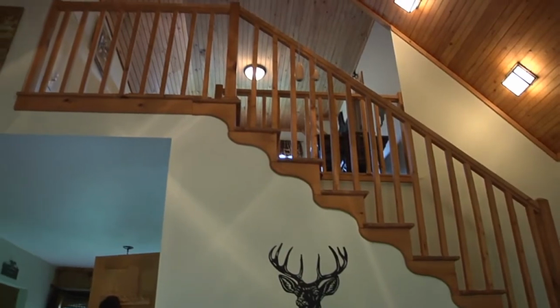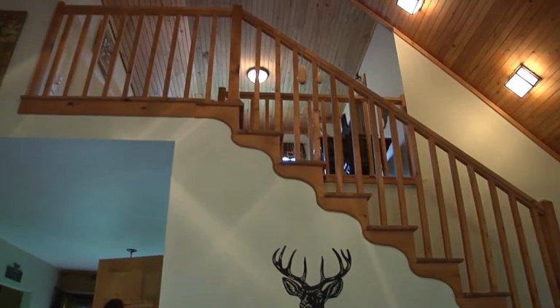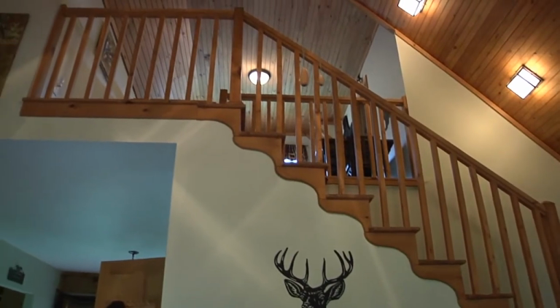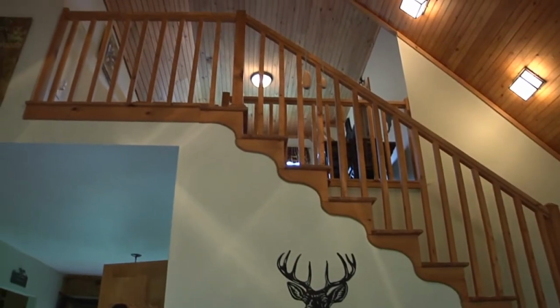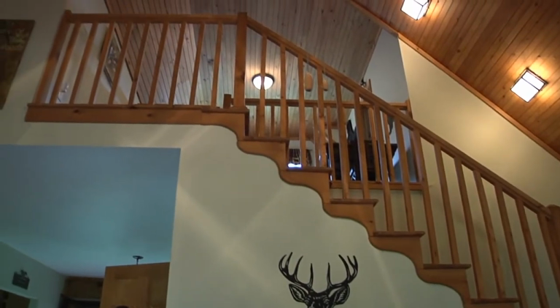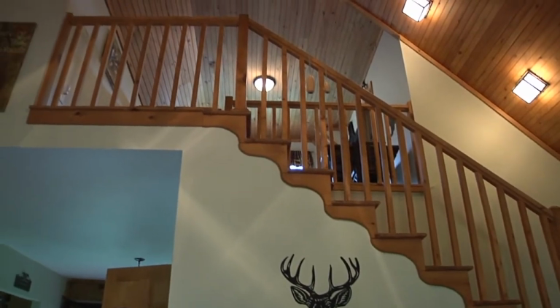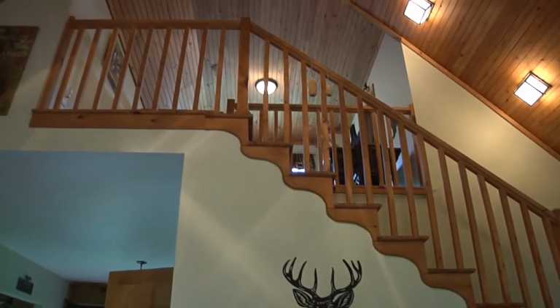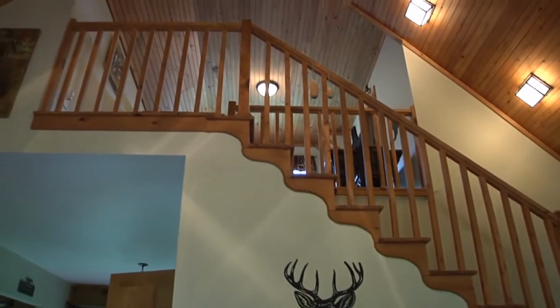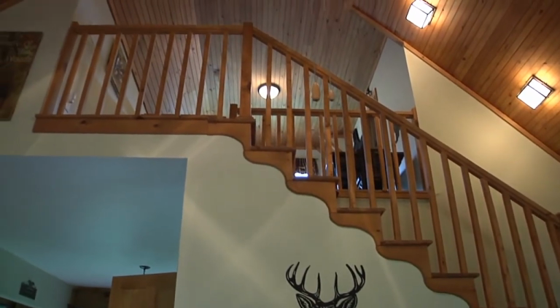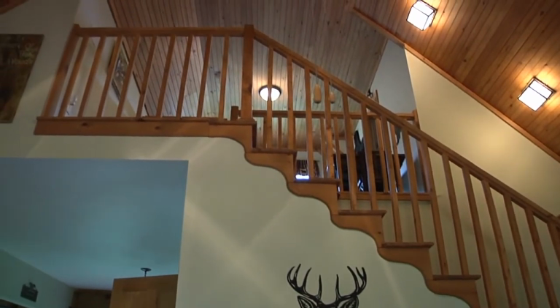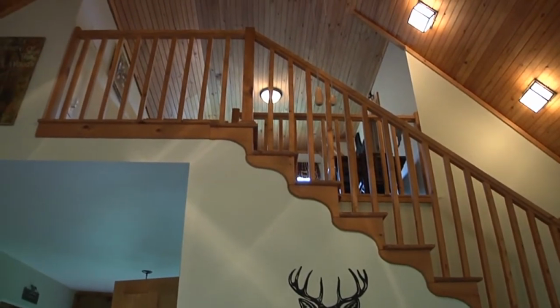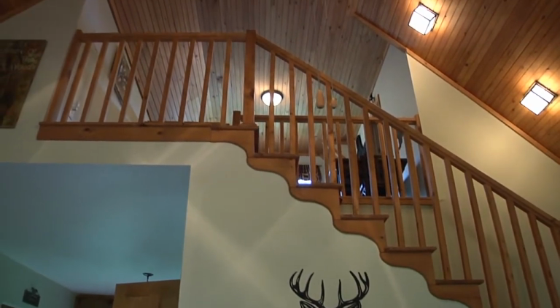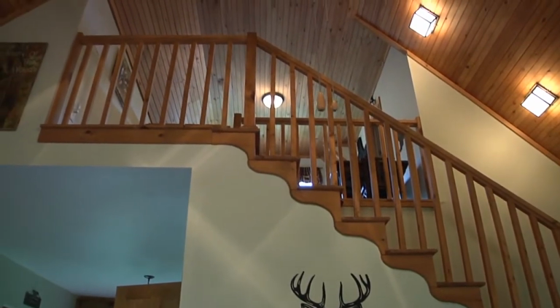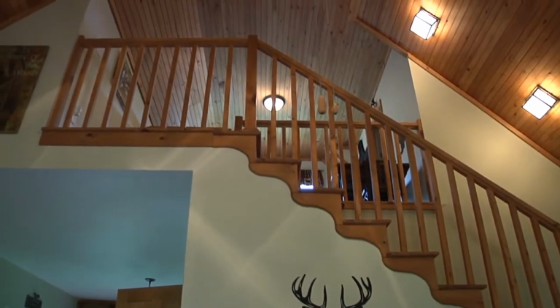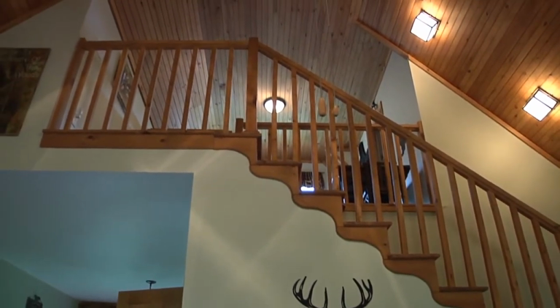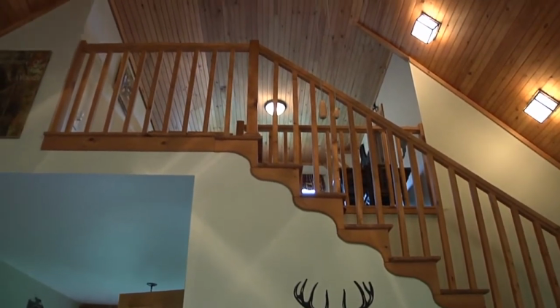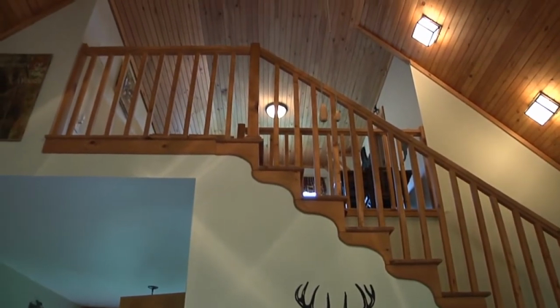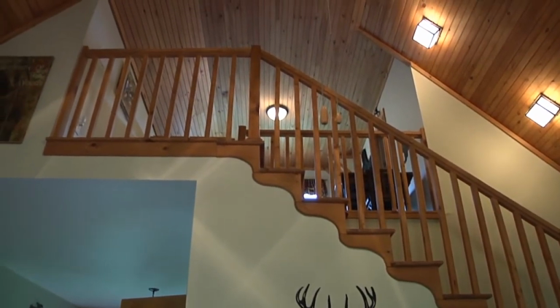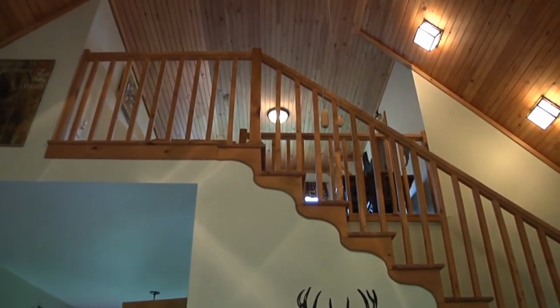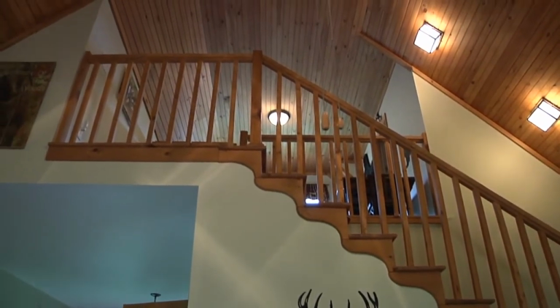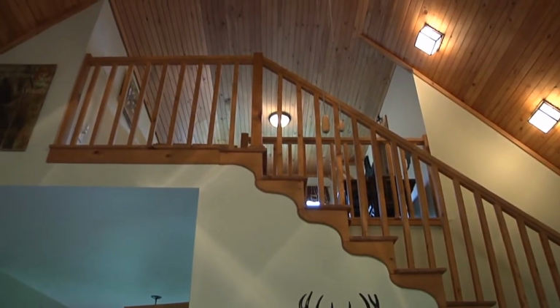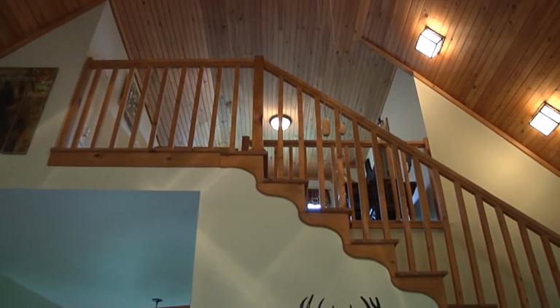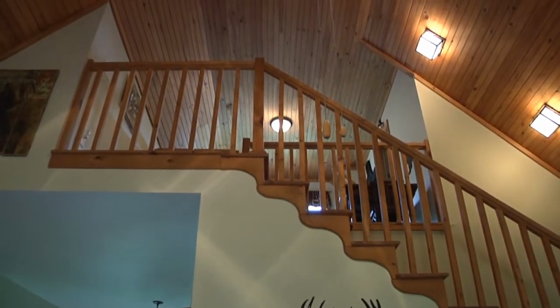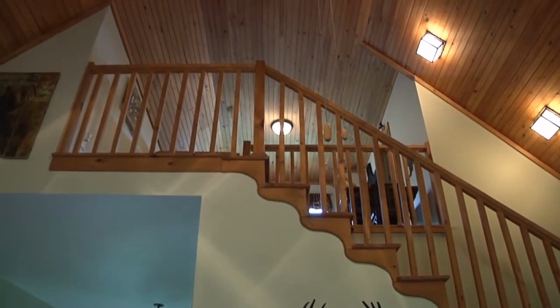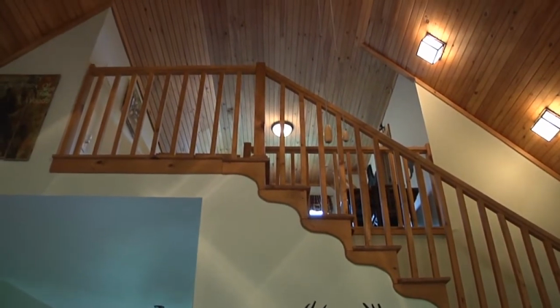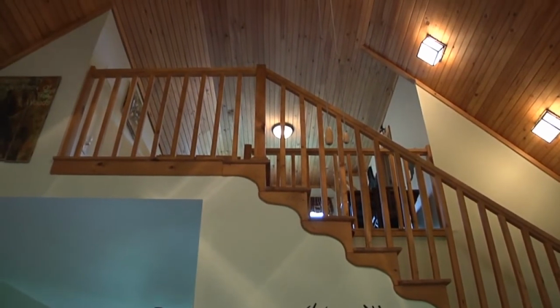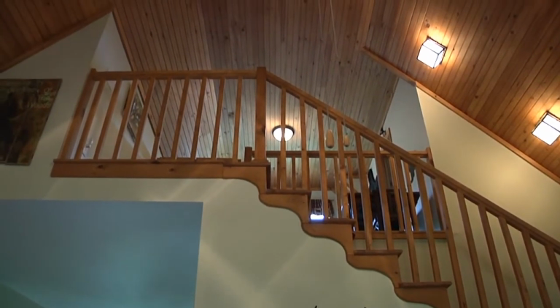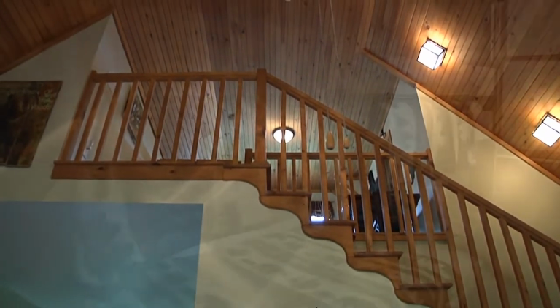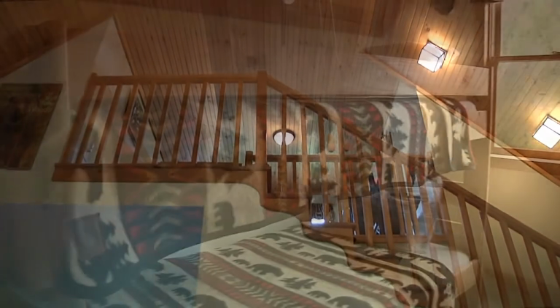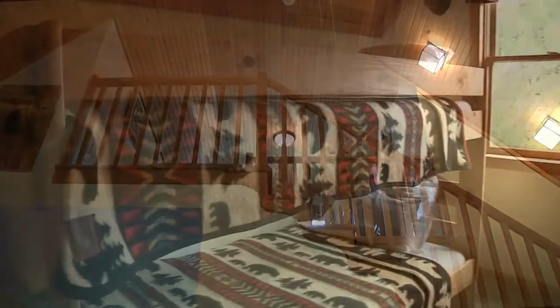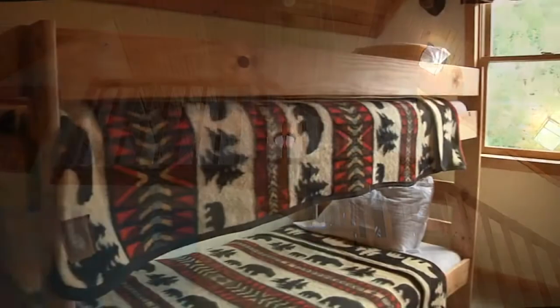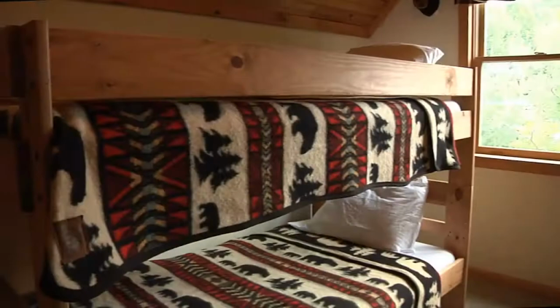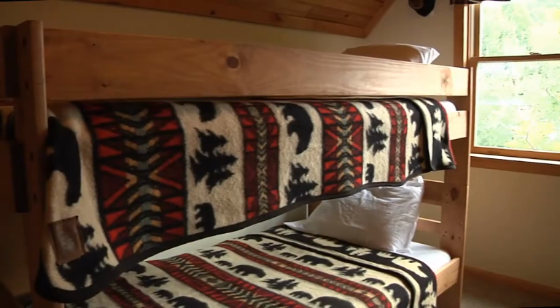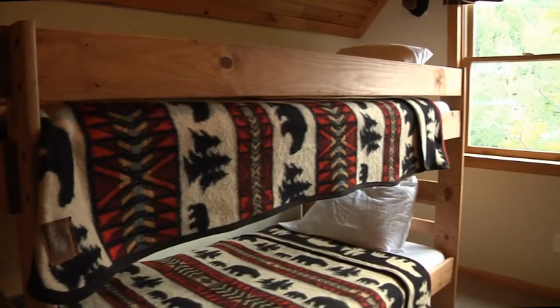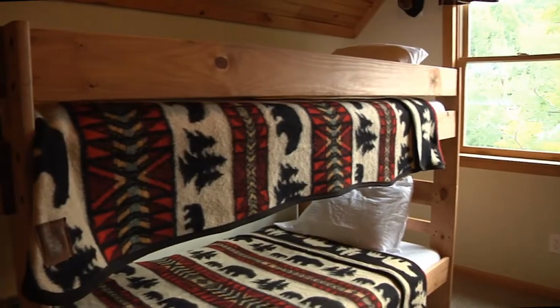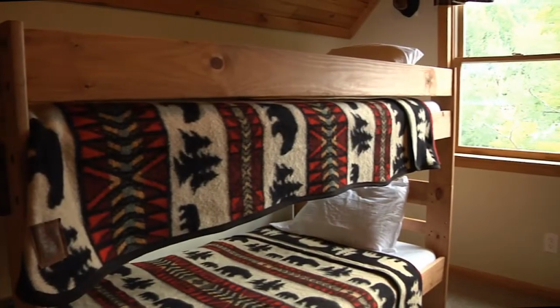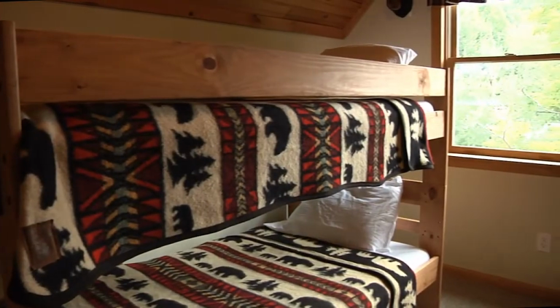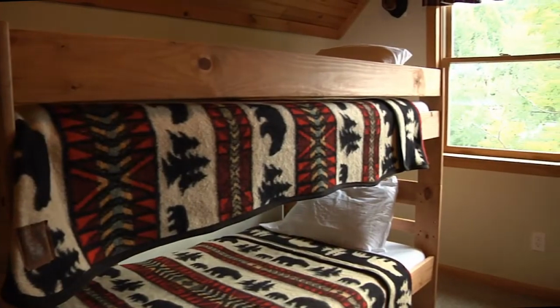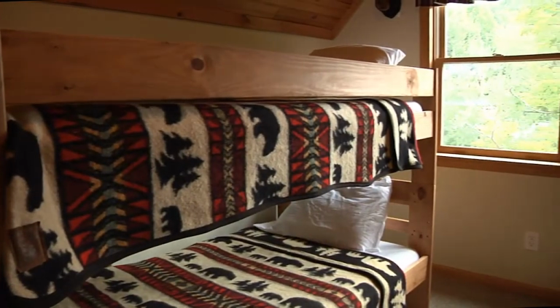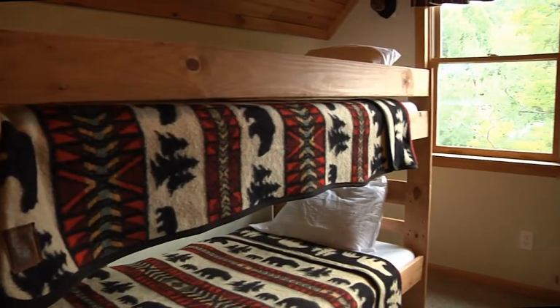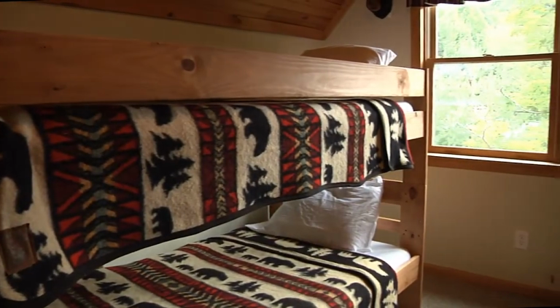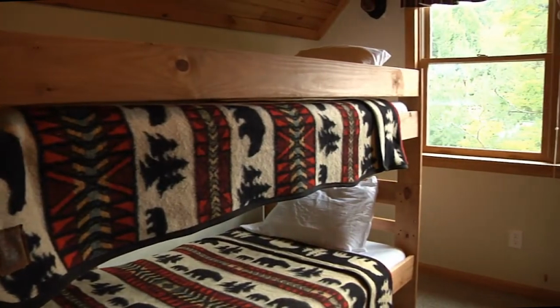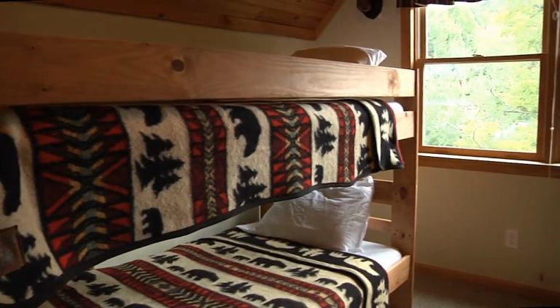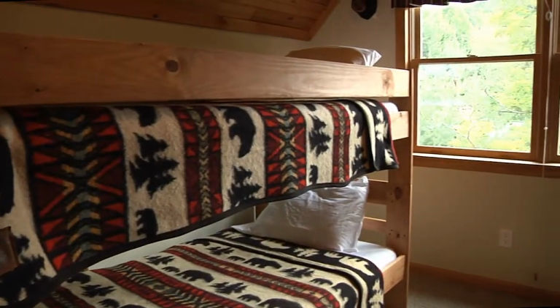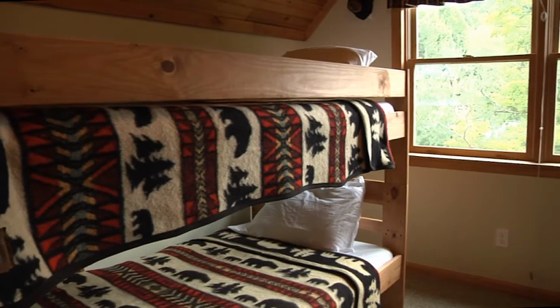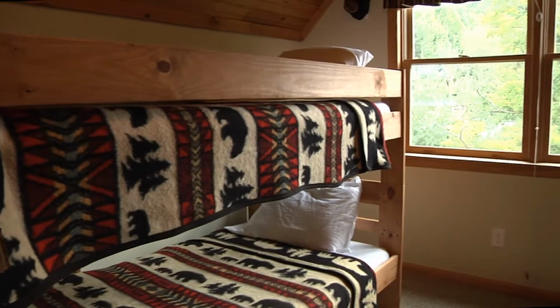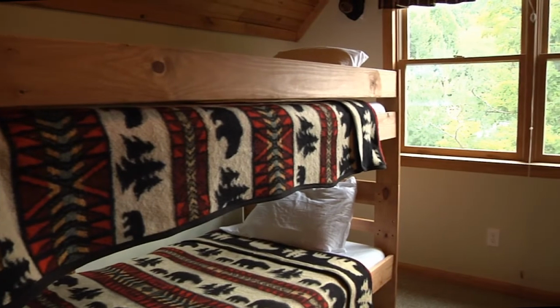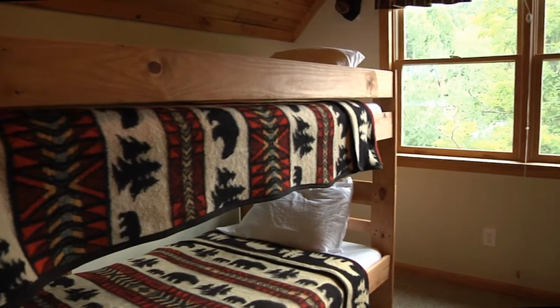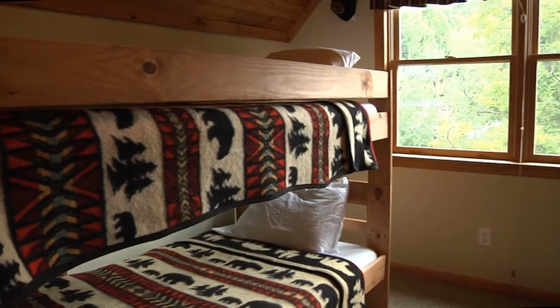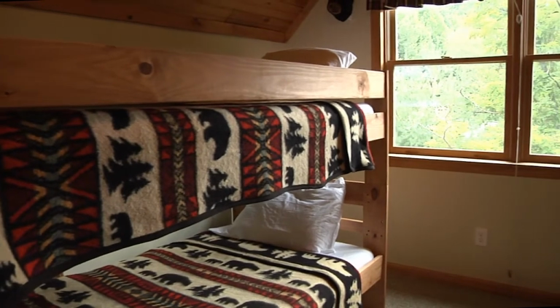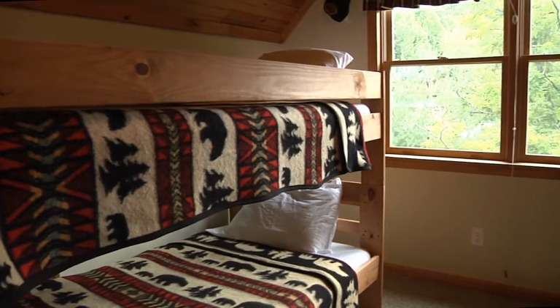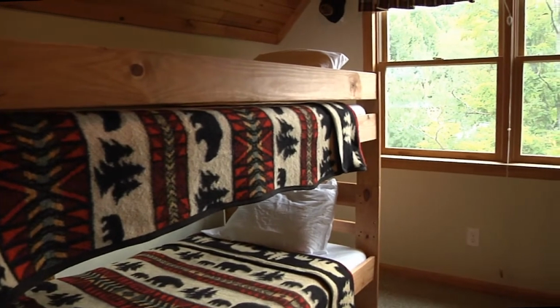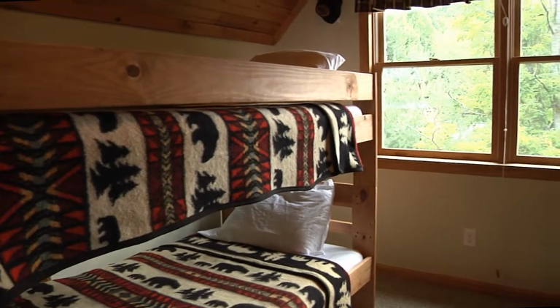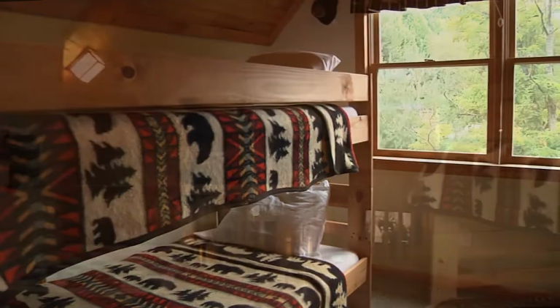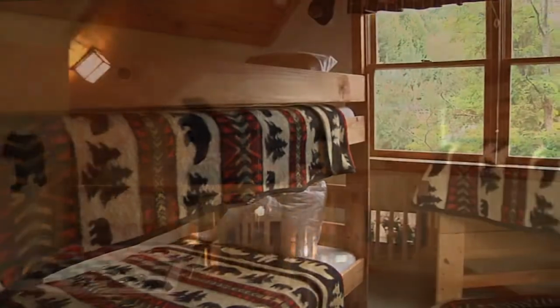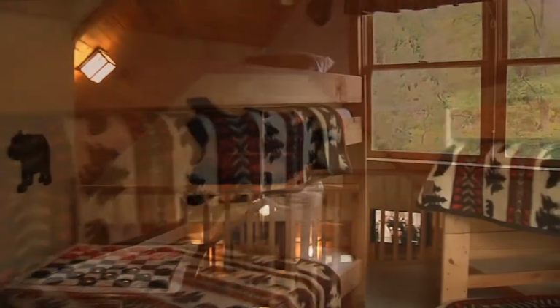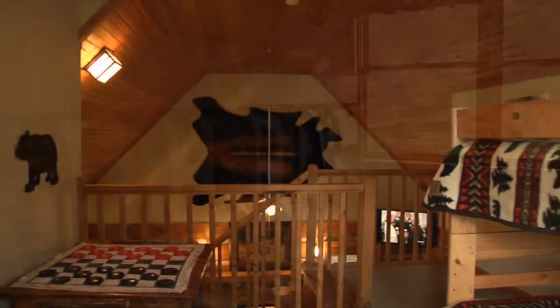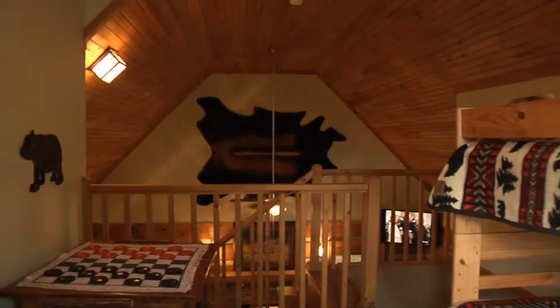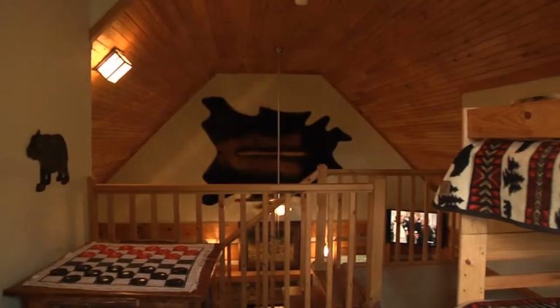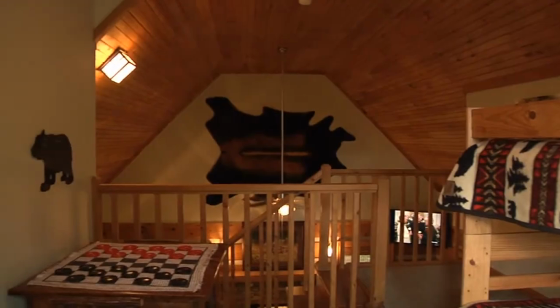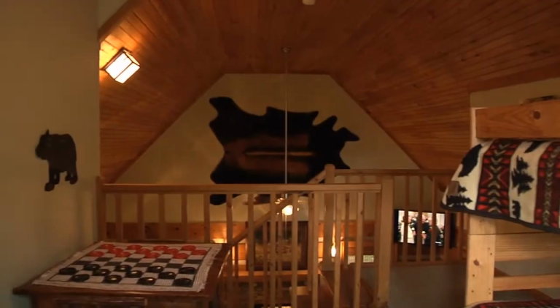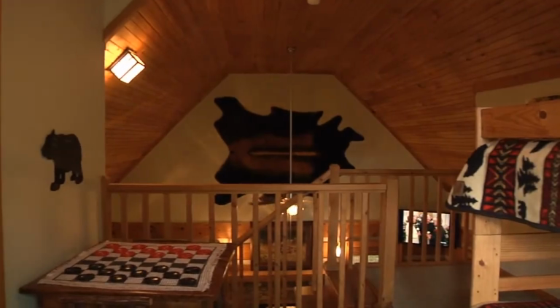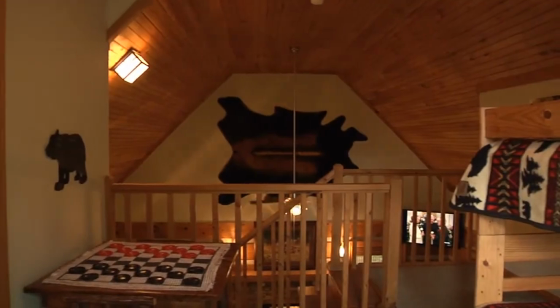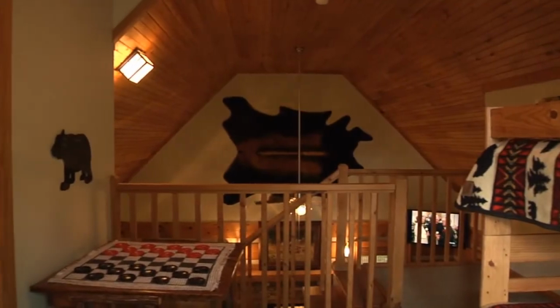Back inside and upstairs, there's a loft with a set of twin bunk beds and a half bath.